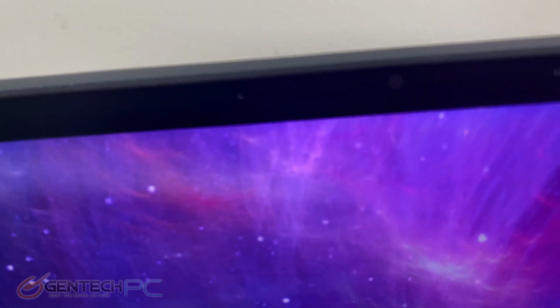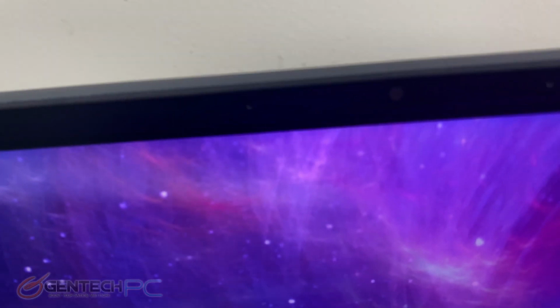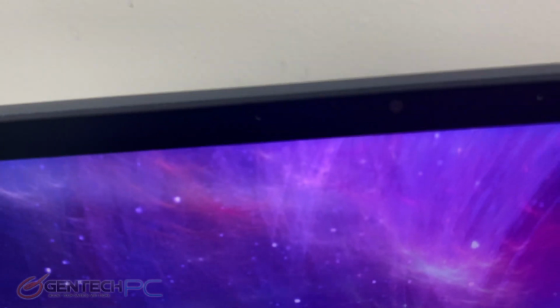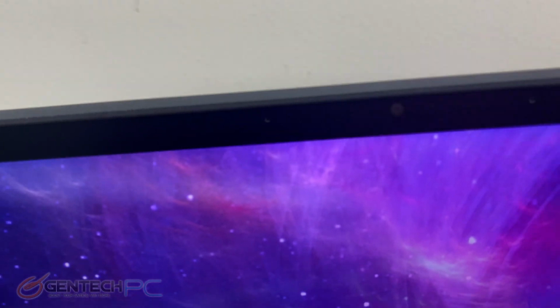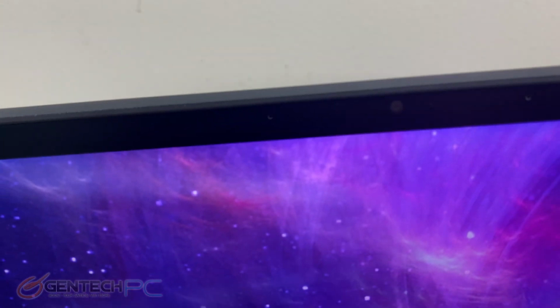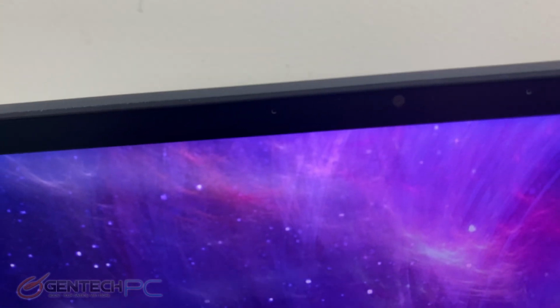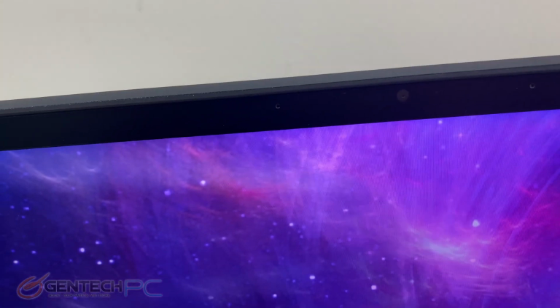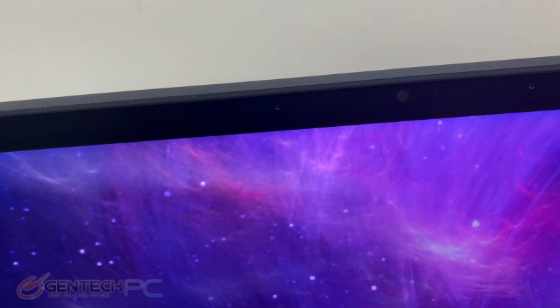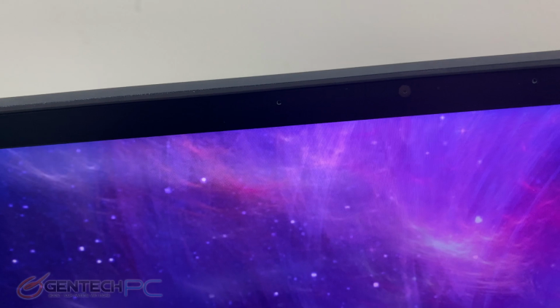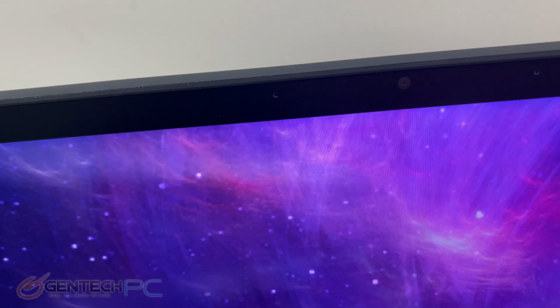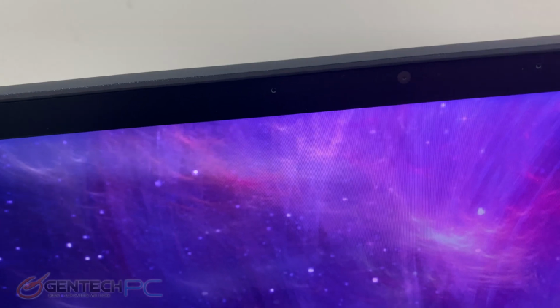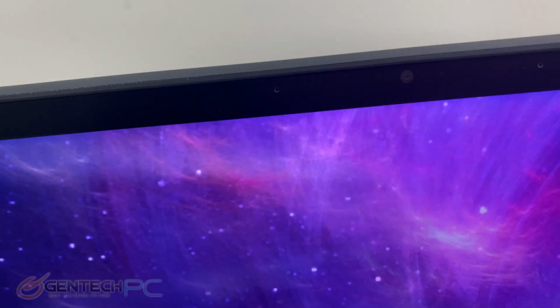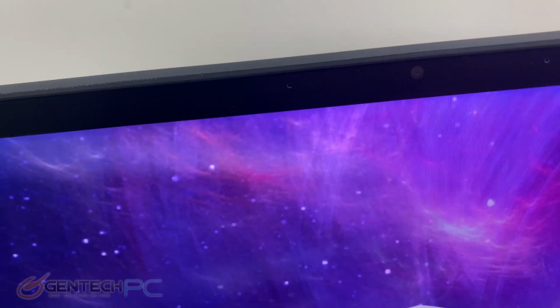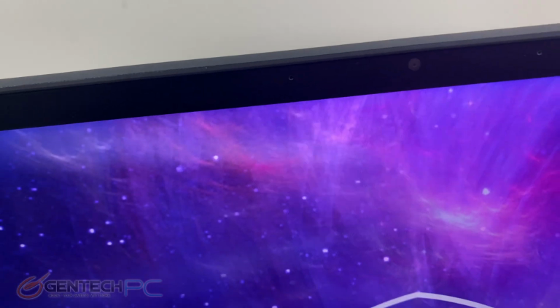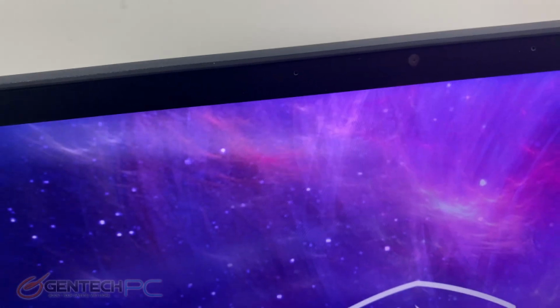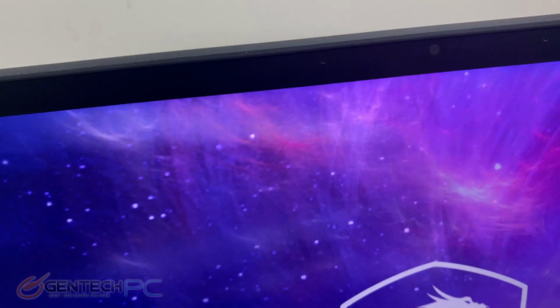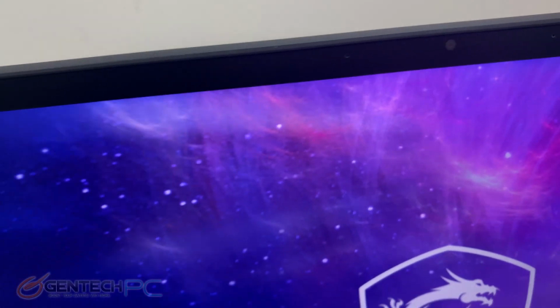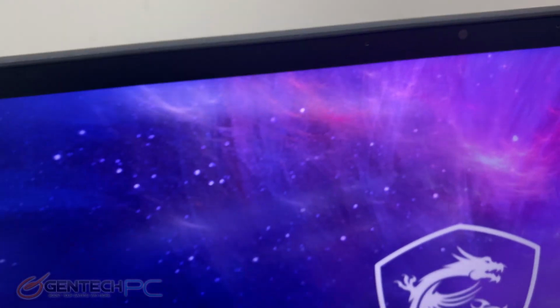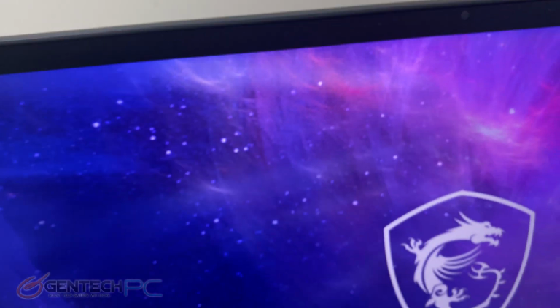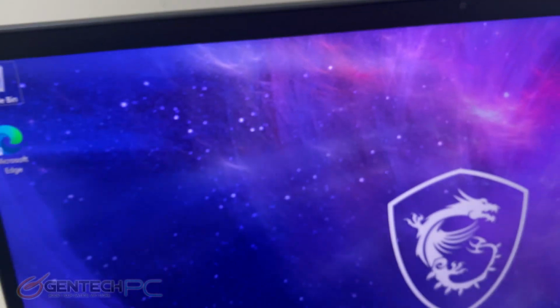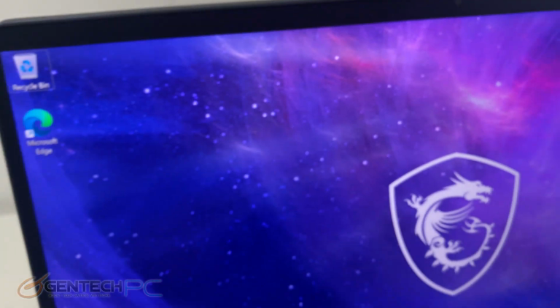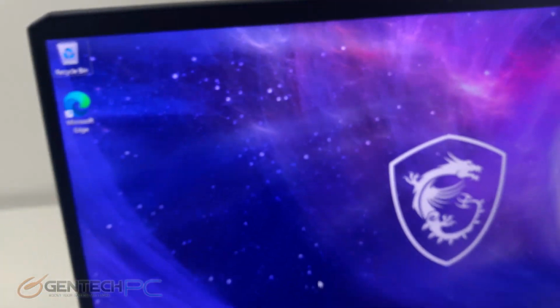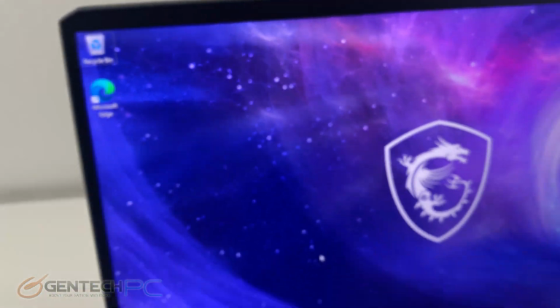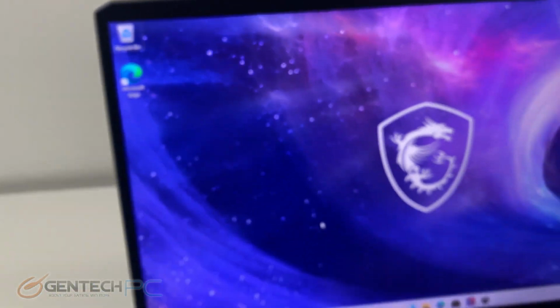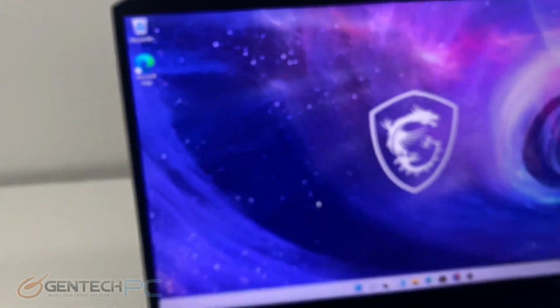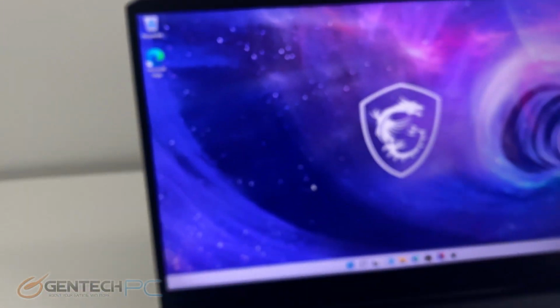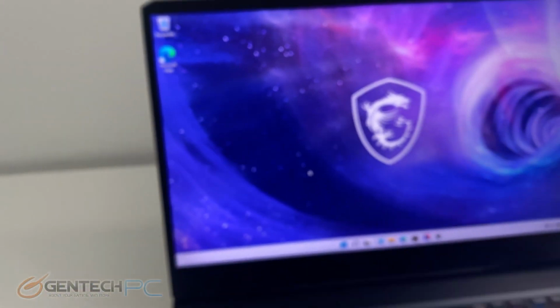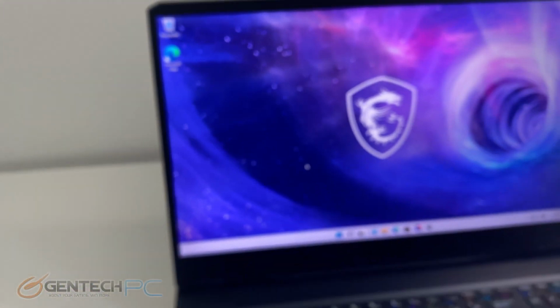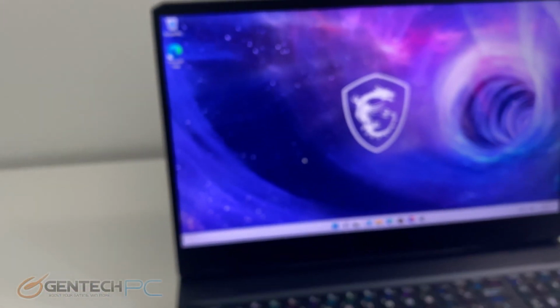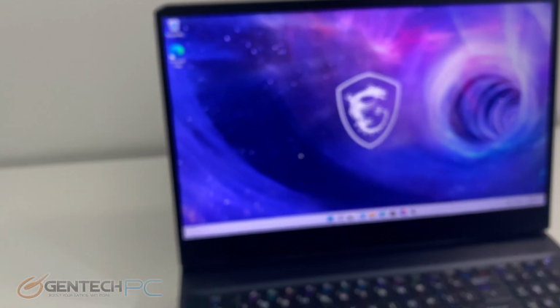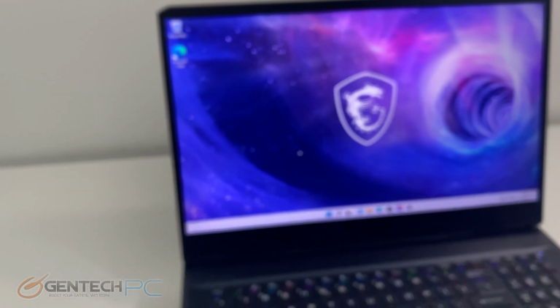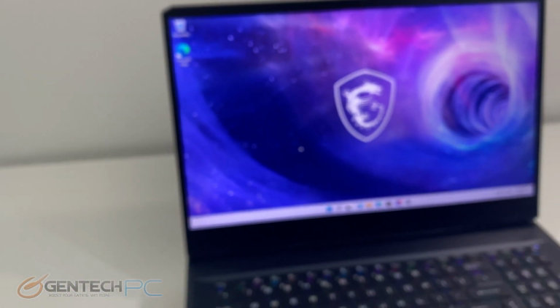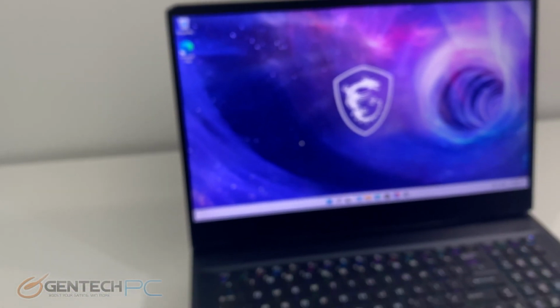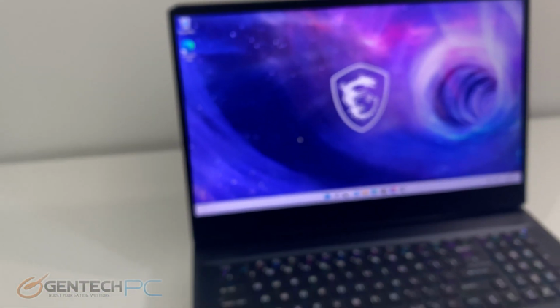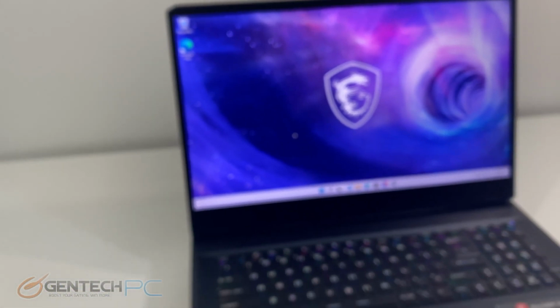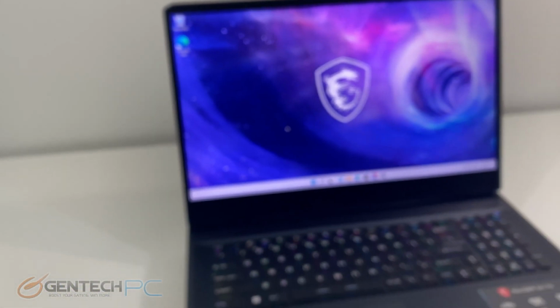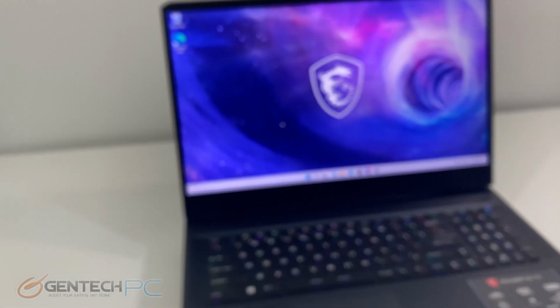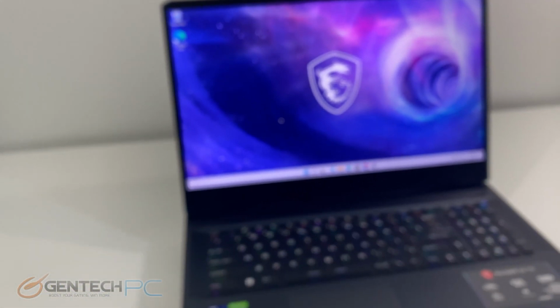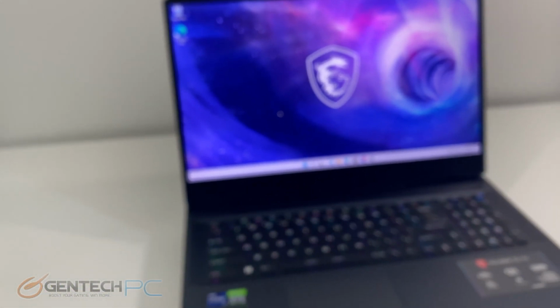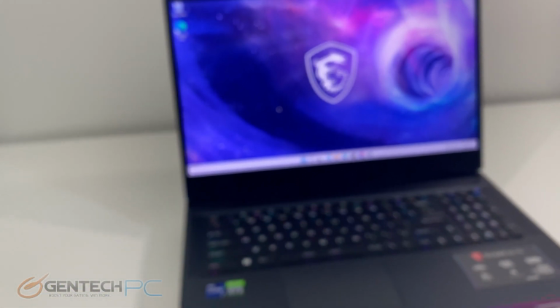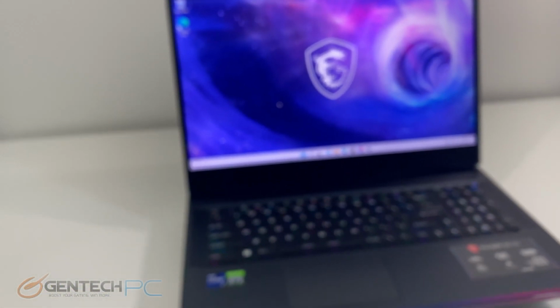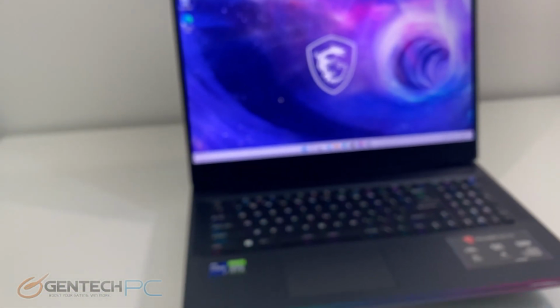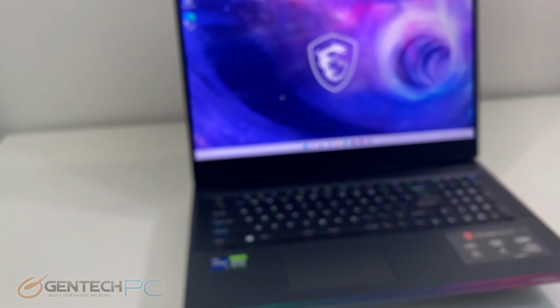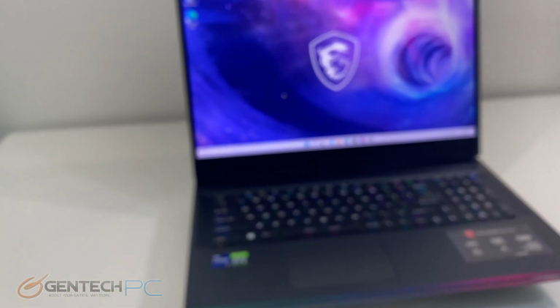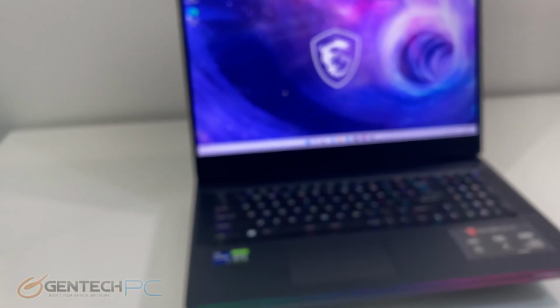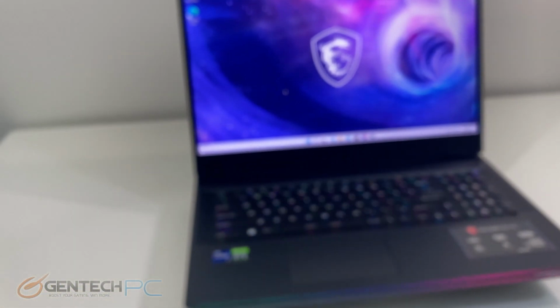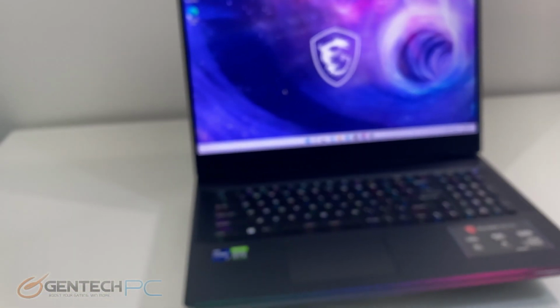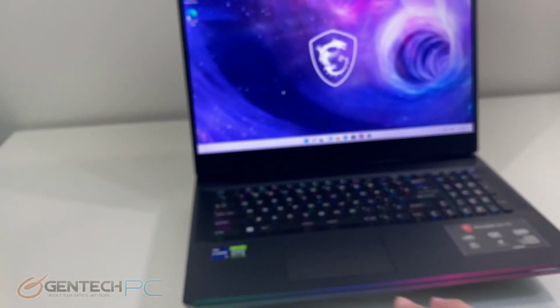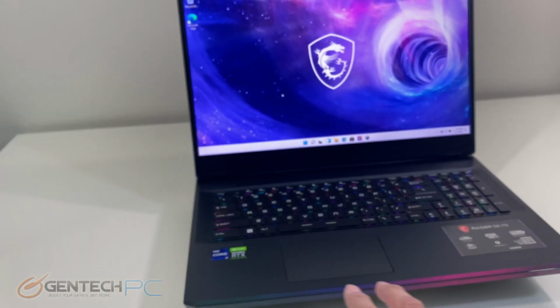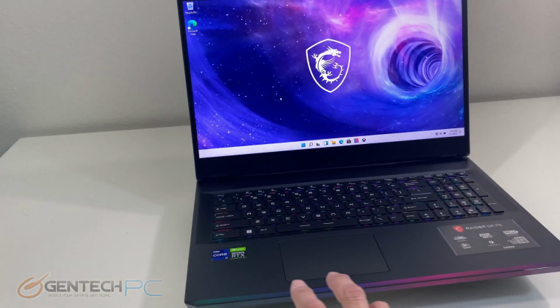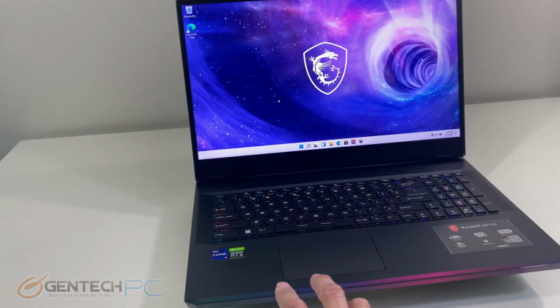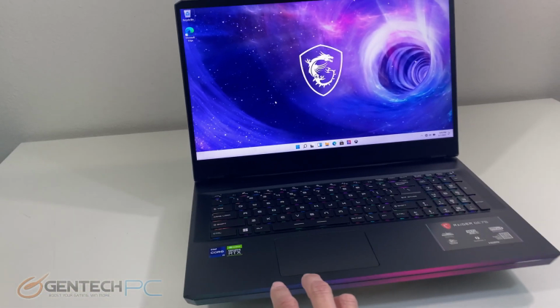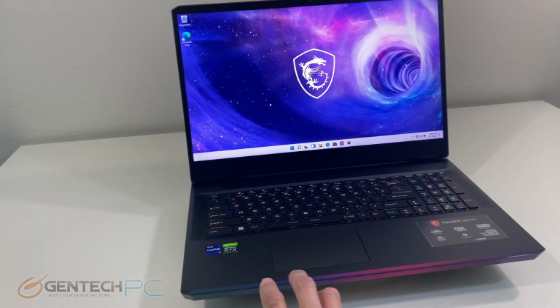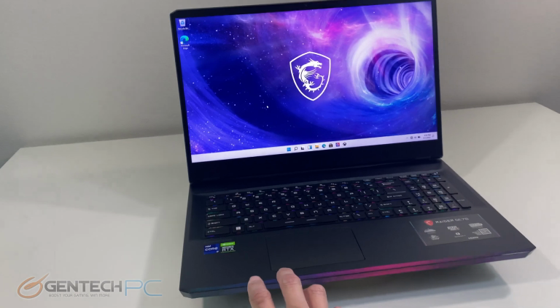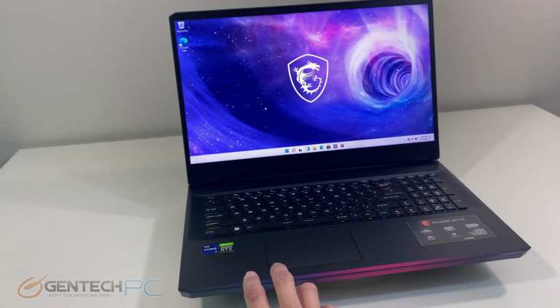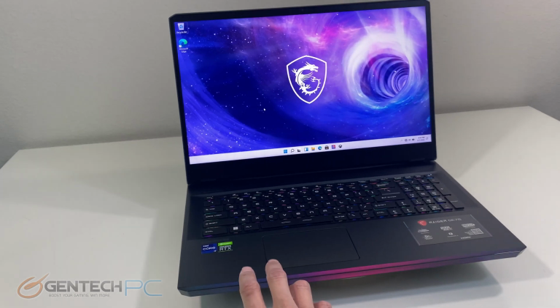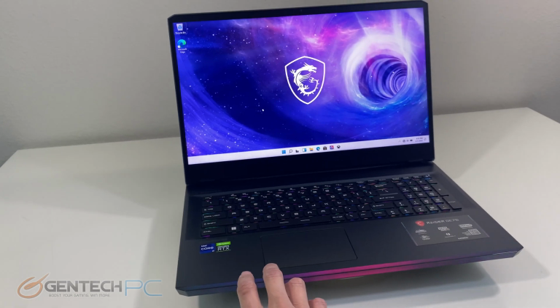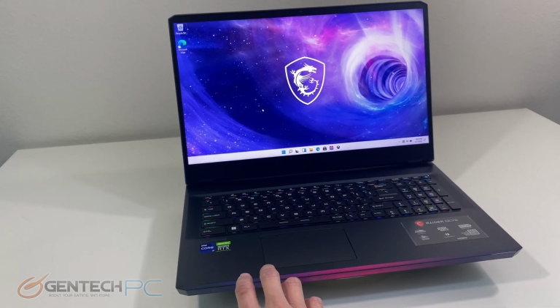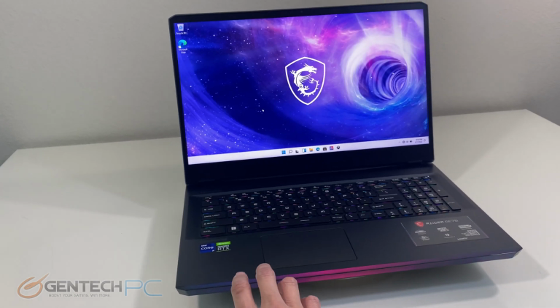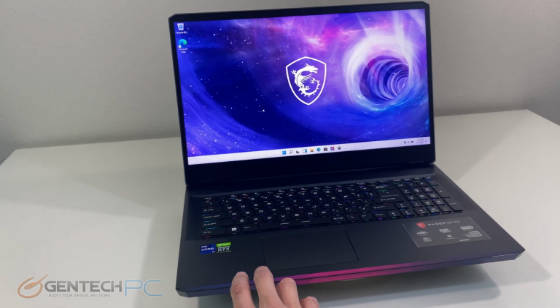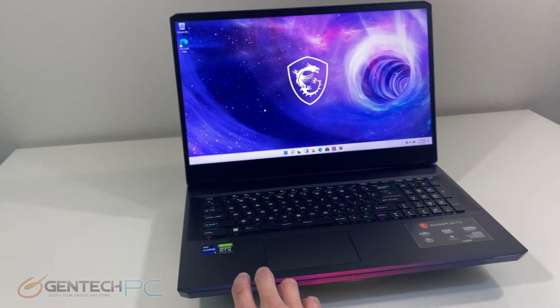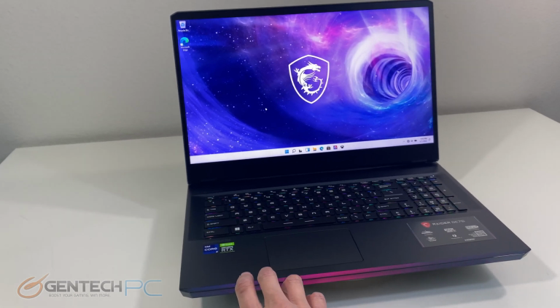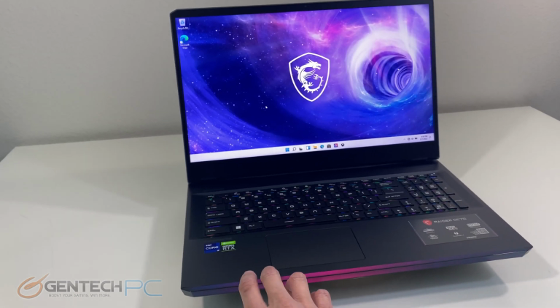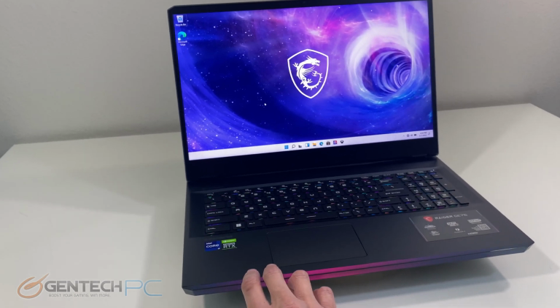The GE76 being targeted as a gaming laptop does have an abundance of RGB lighting, so we have LED lighting in the front as well.